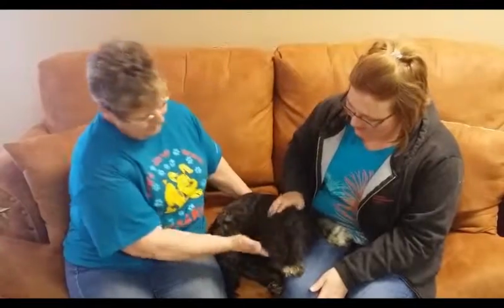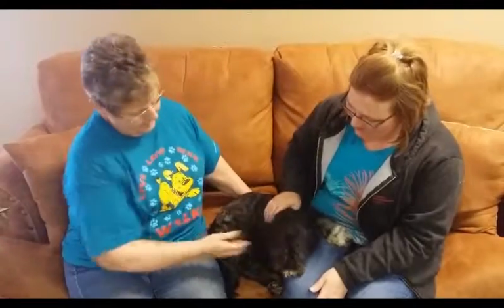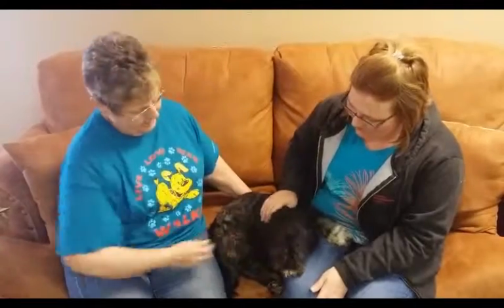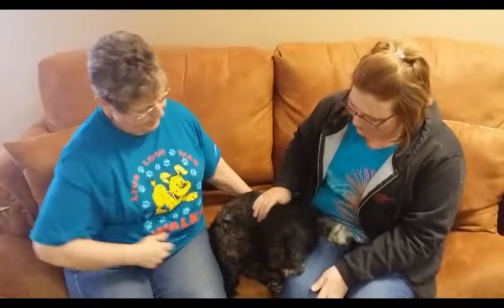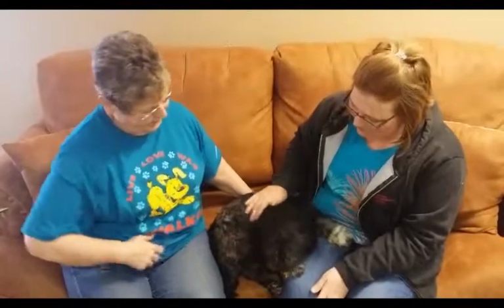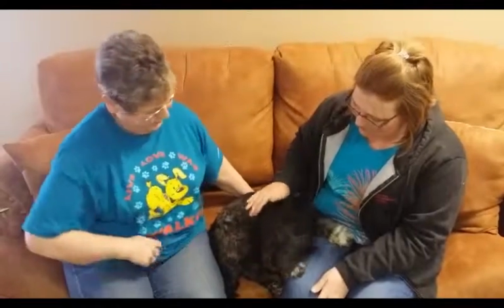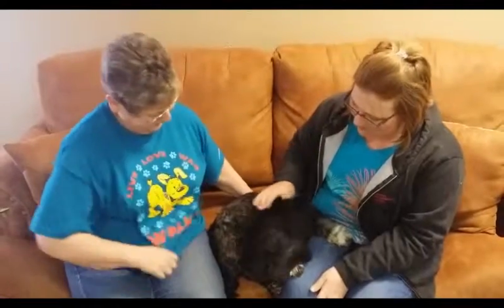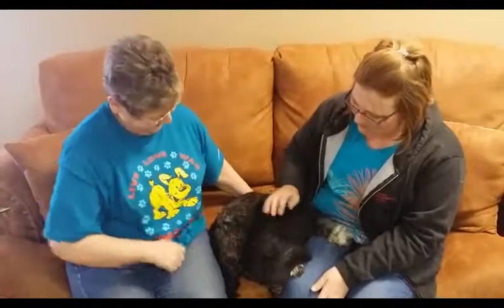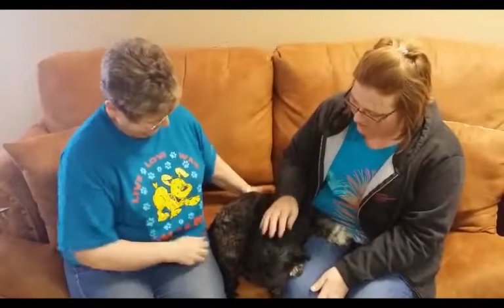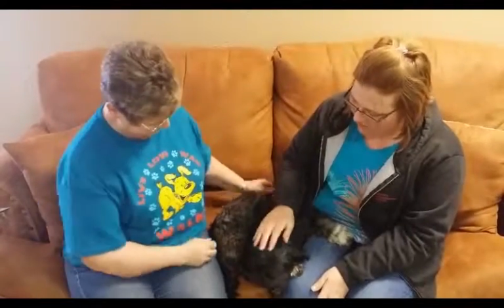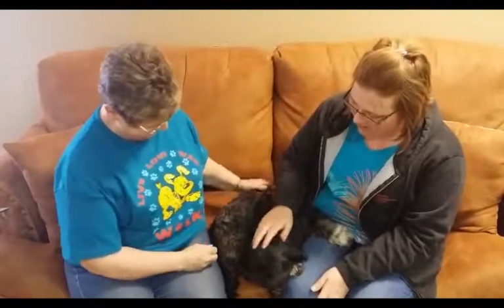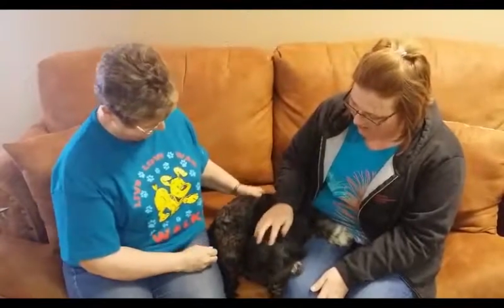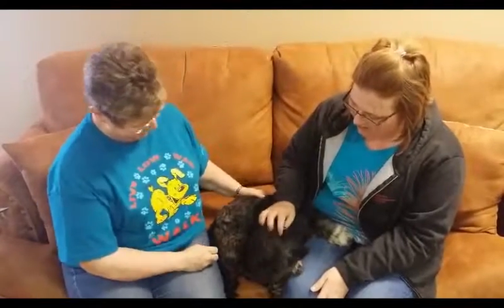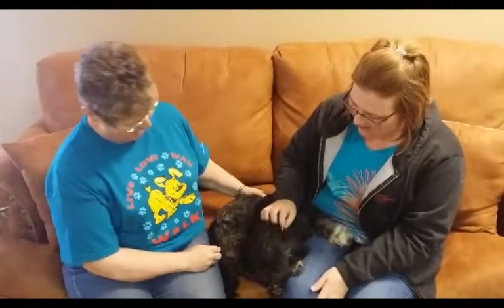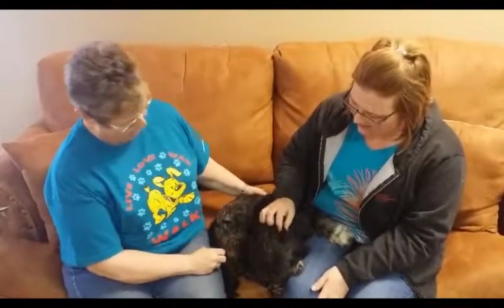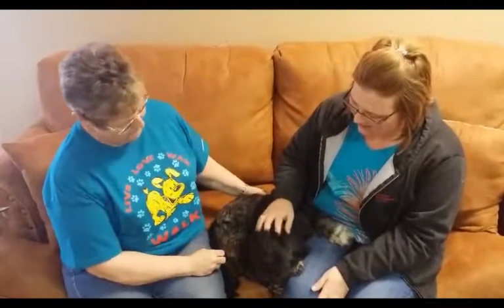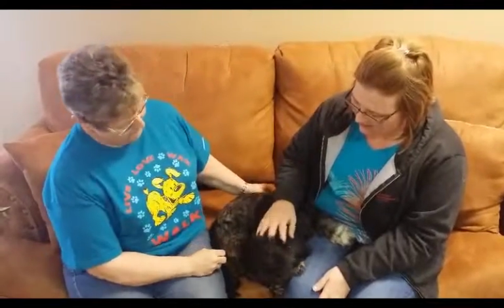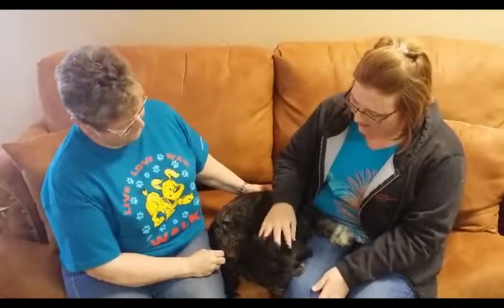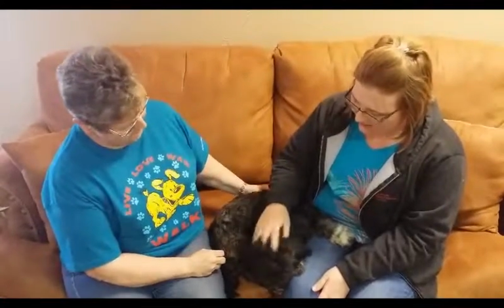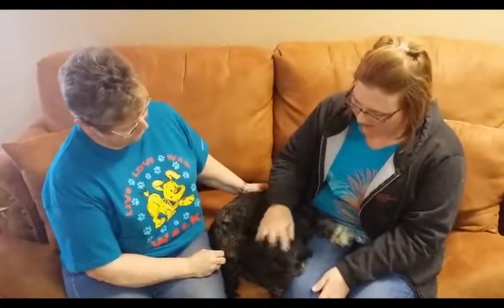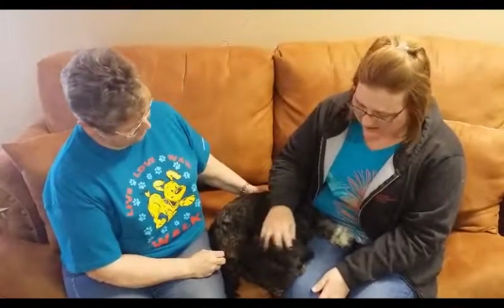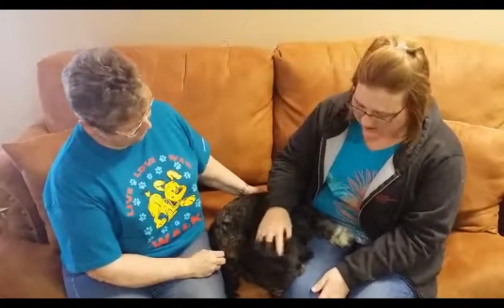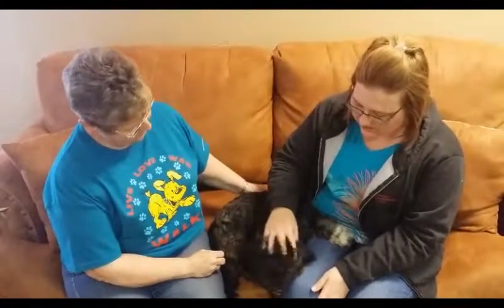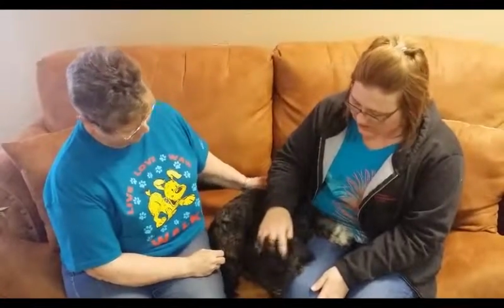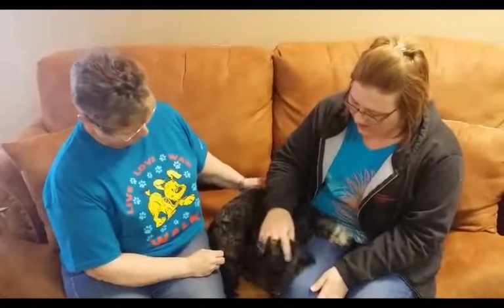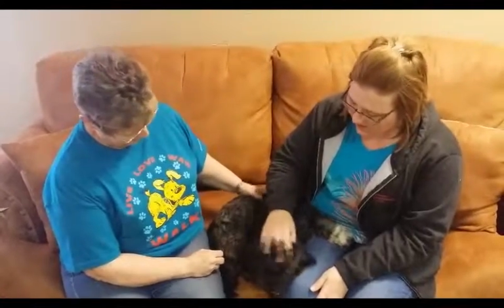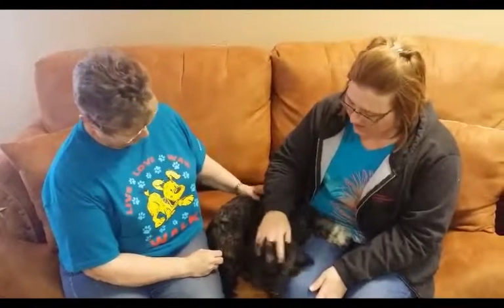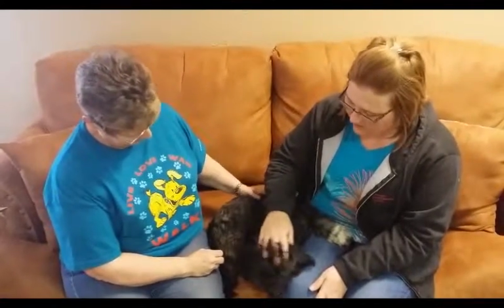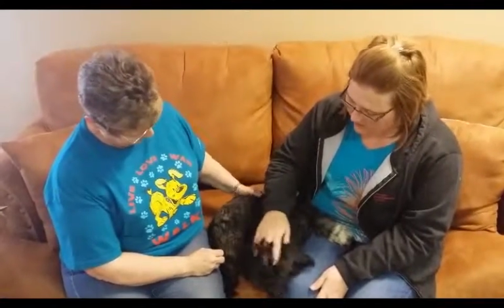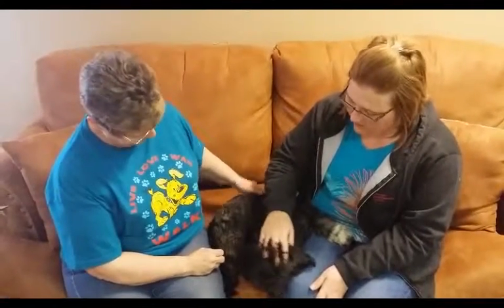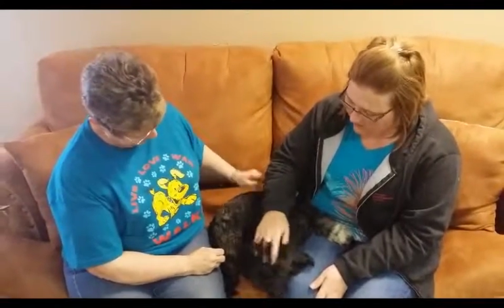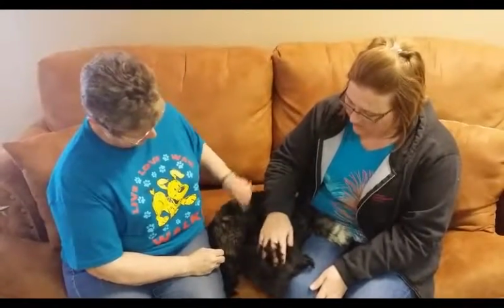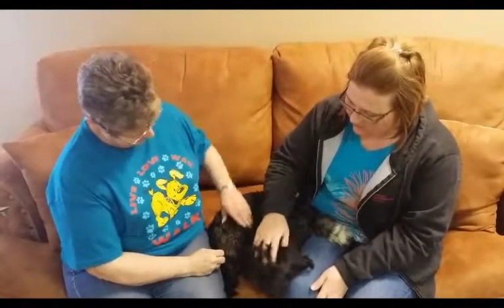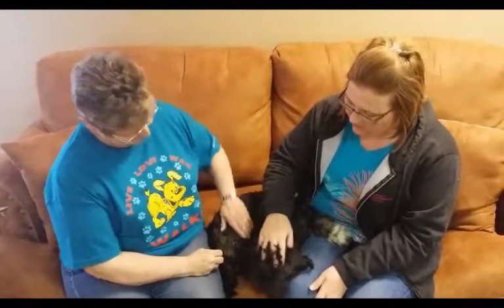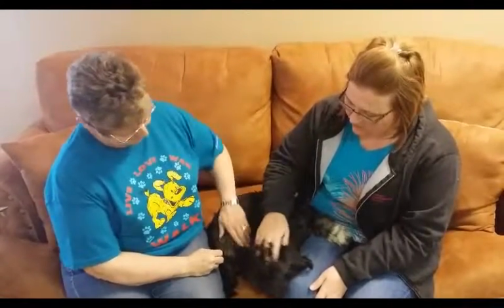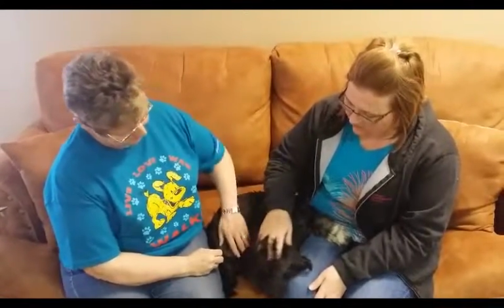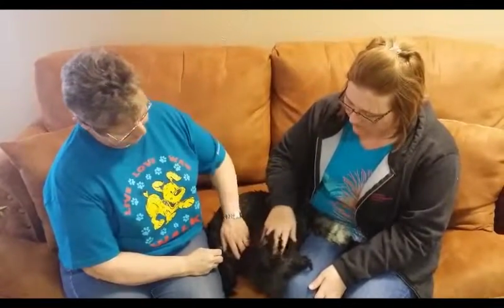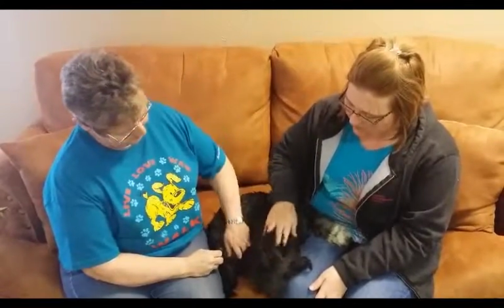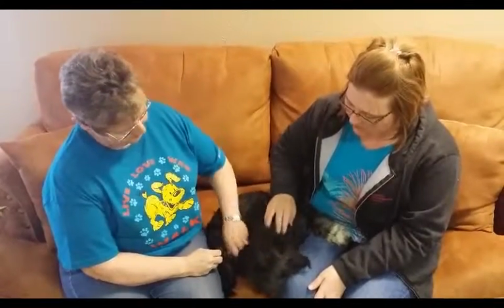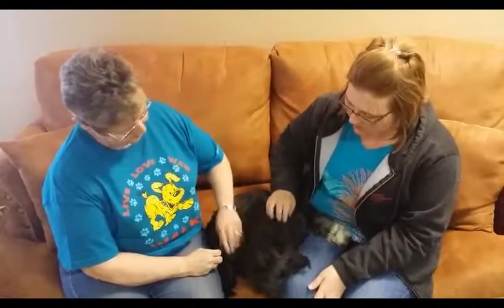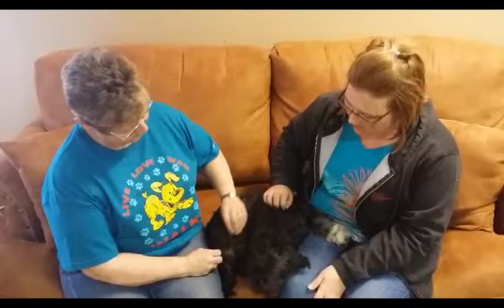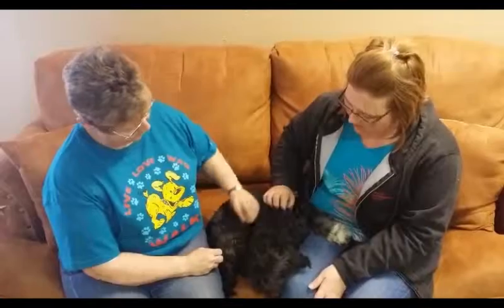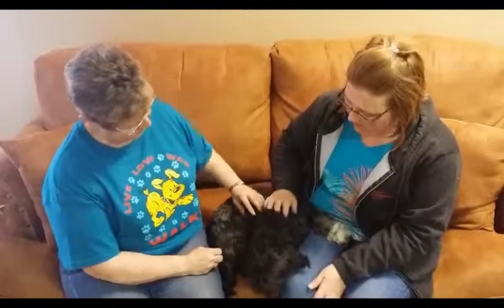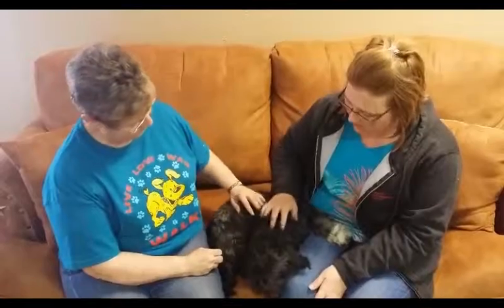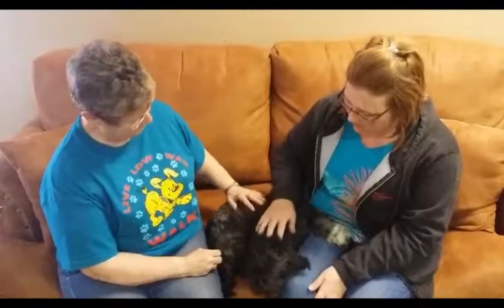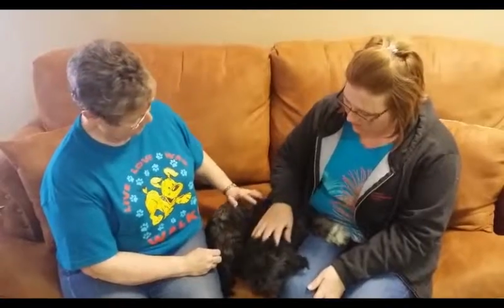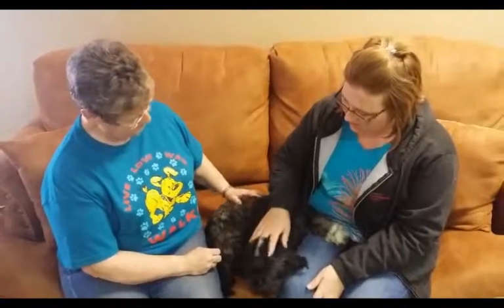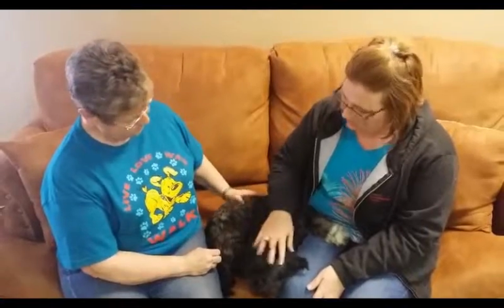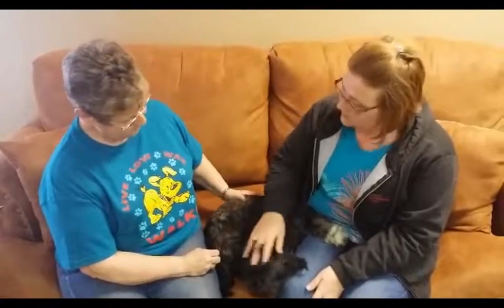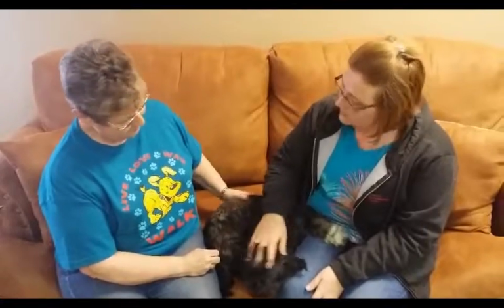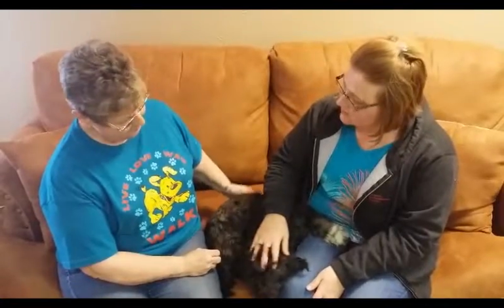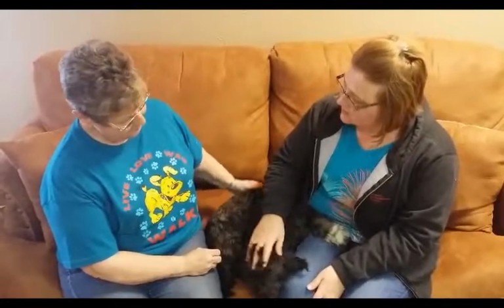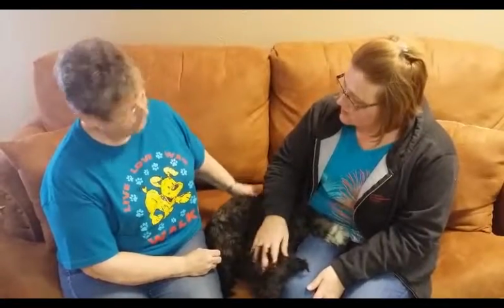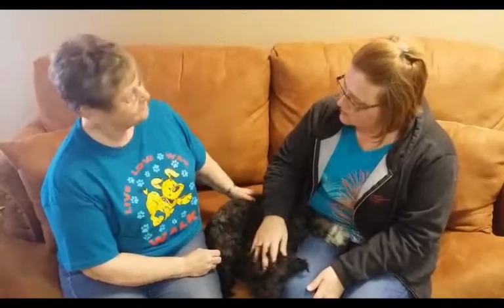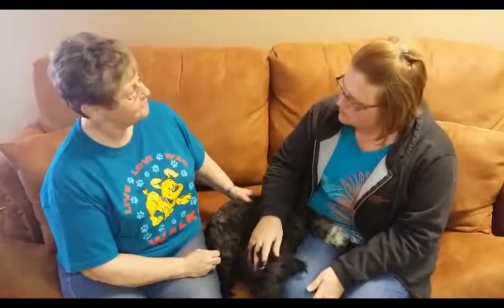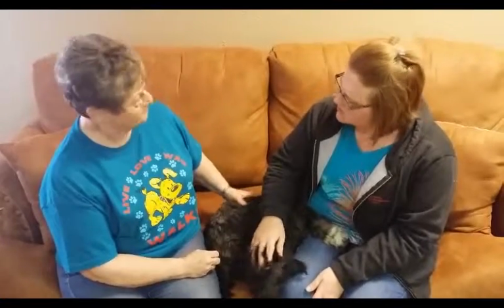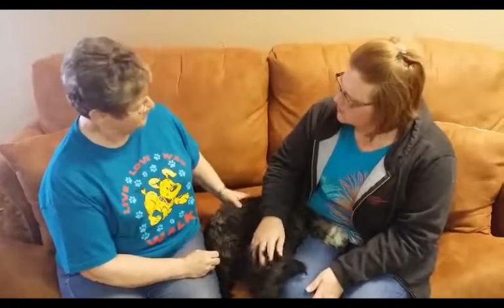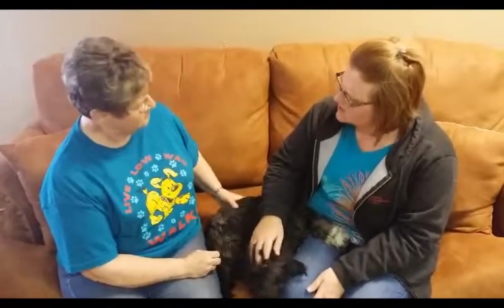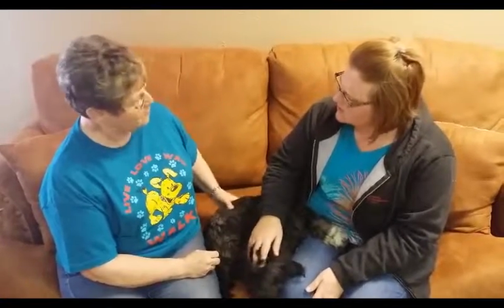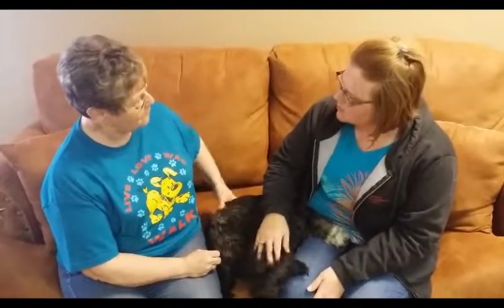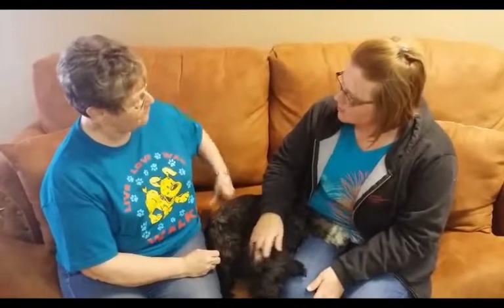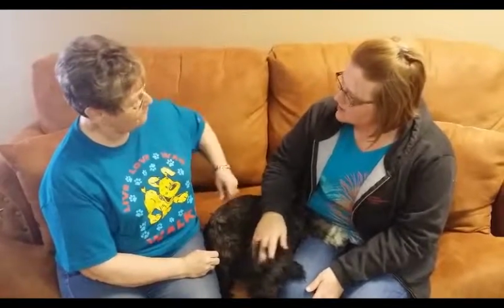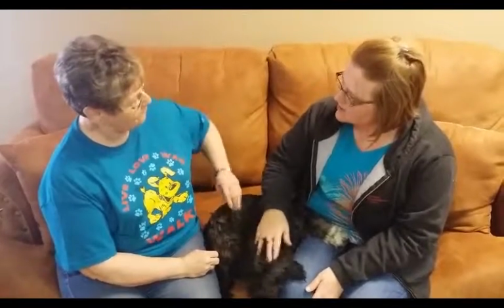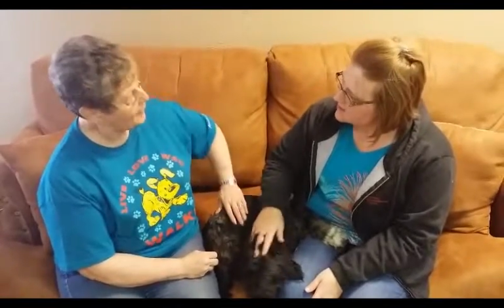He is a sweet, sweet dog, and like you said, come to the shelter, fill out some paperwork — it's a pretty simple process.